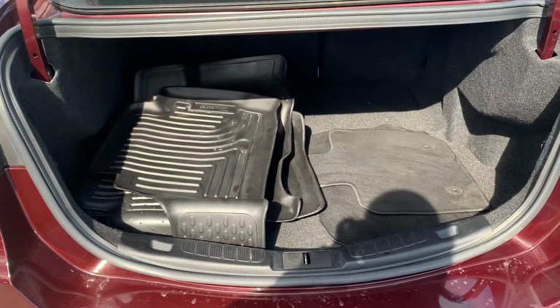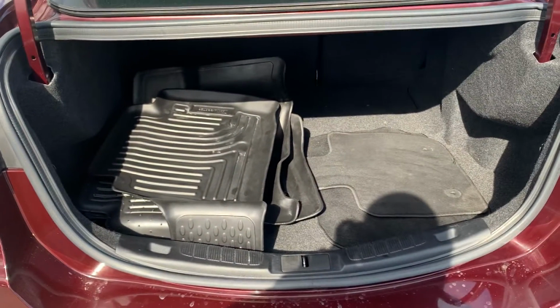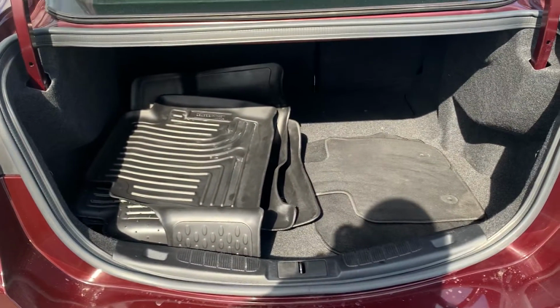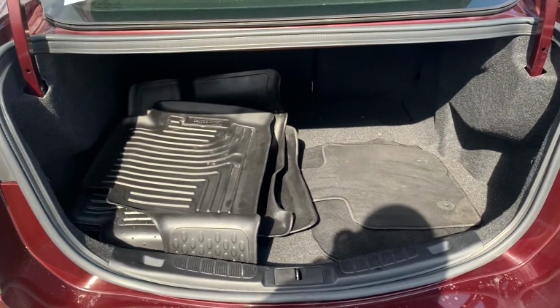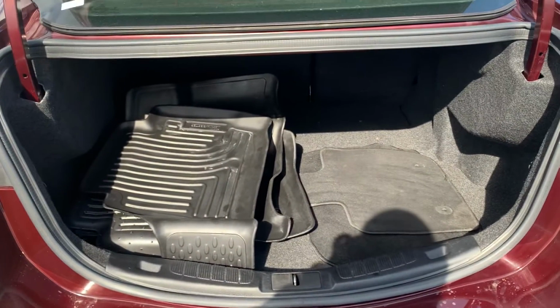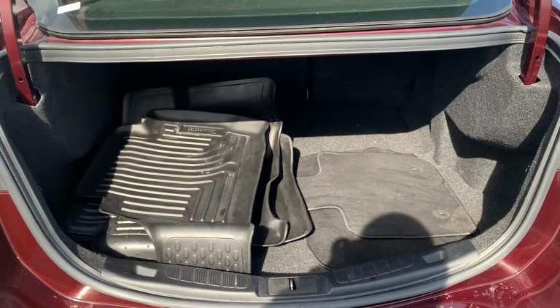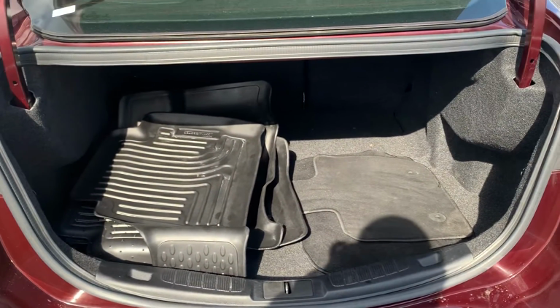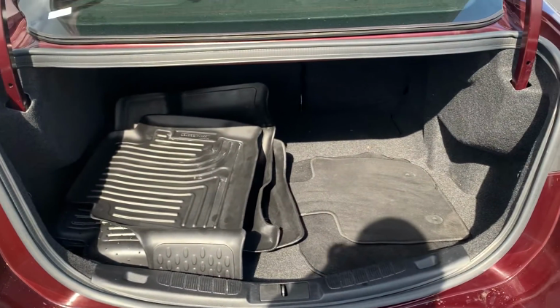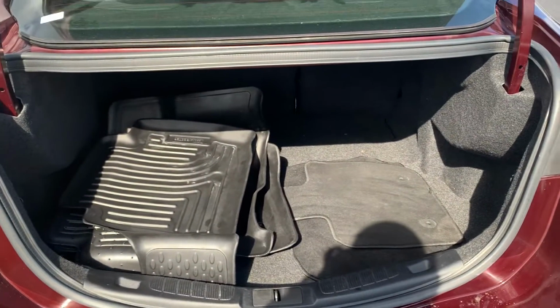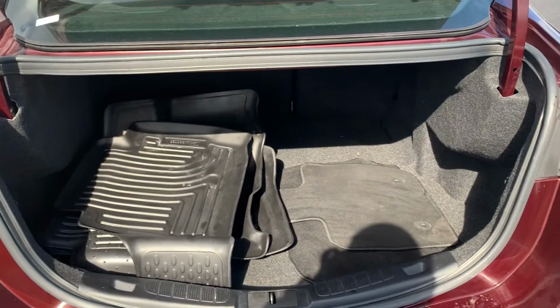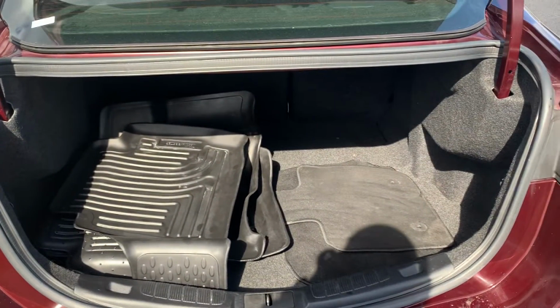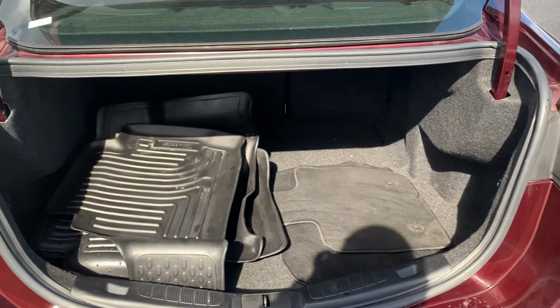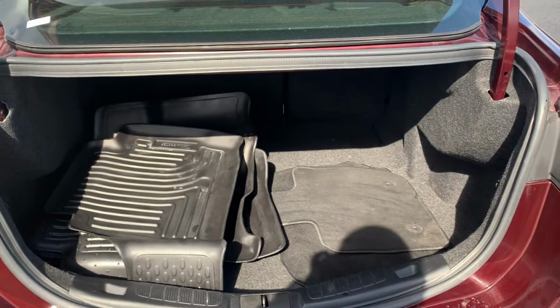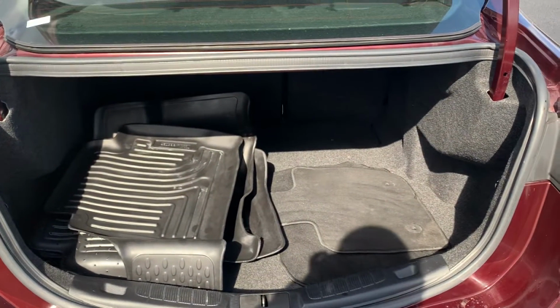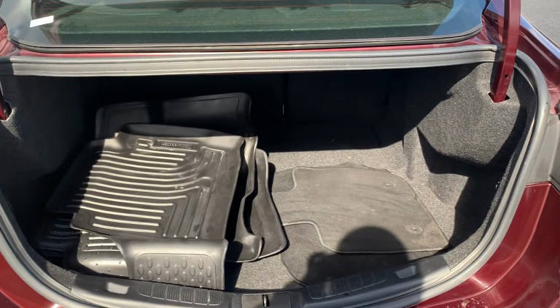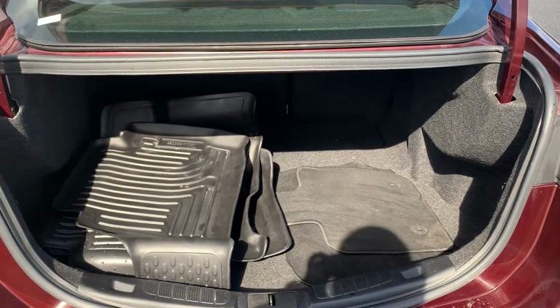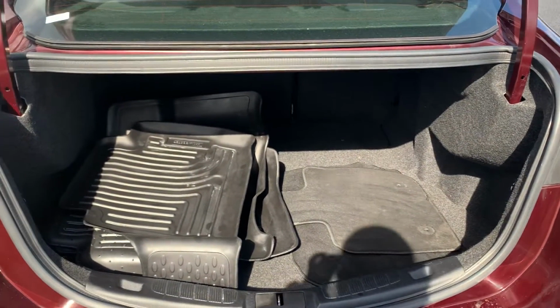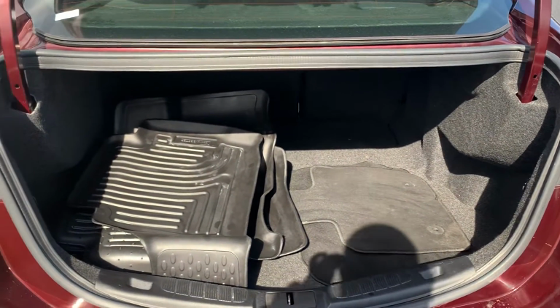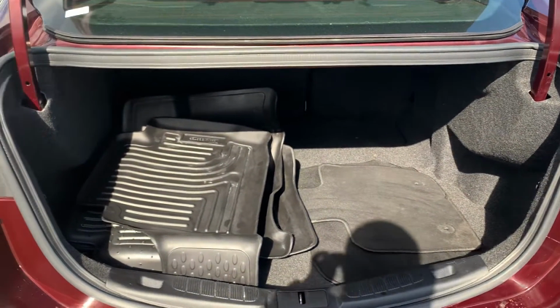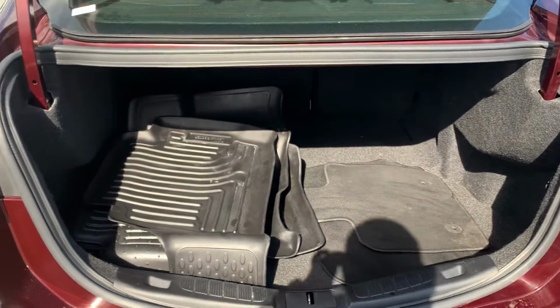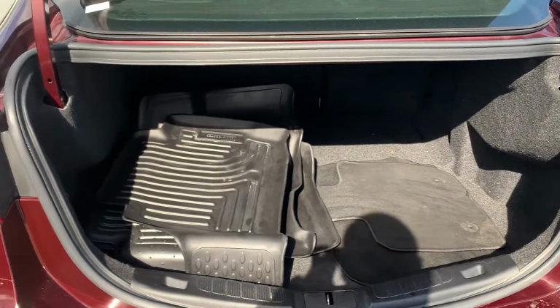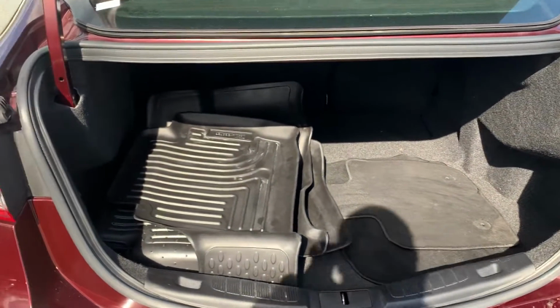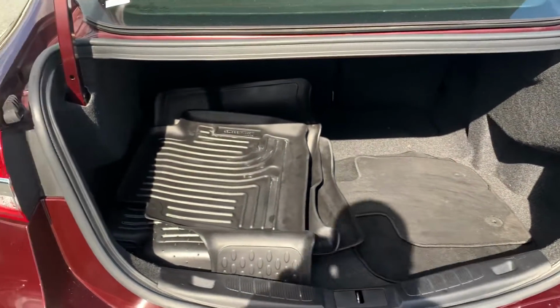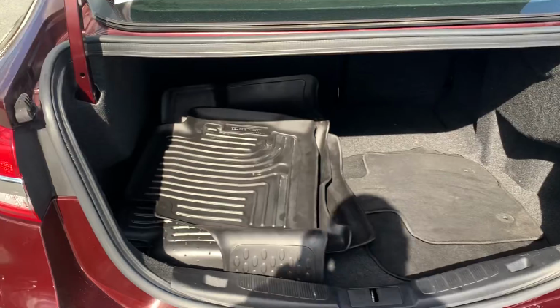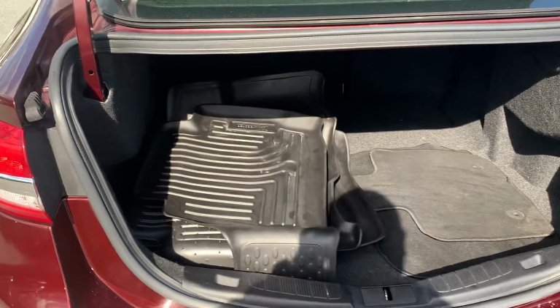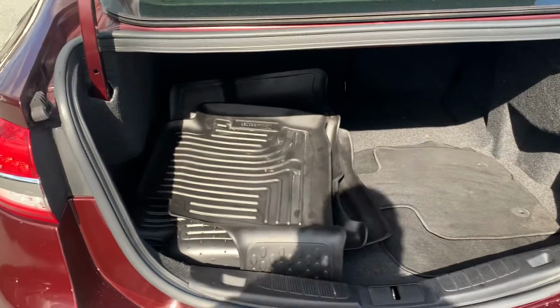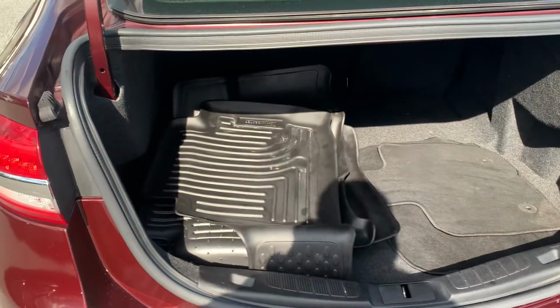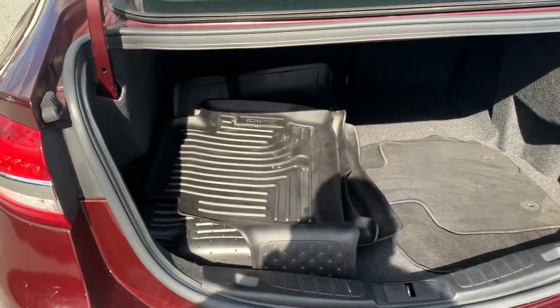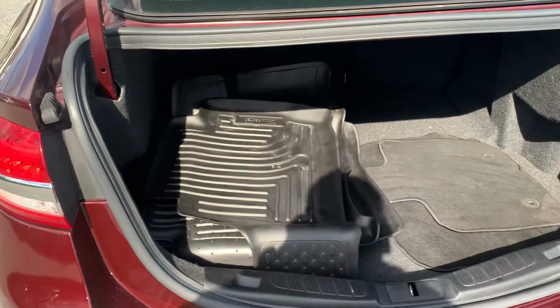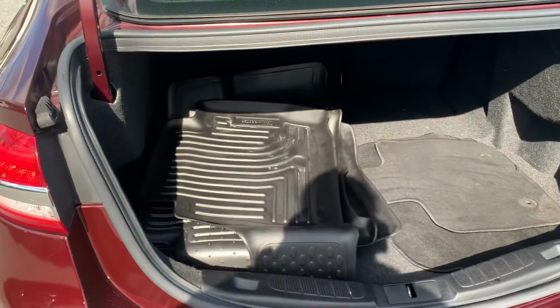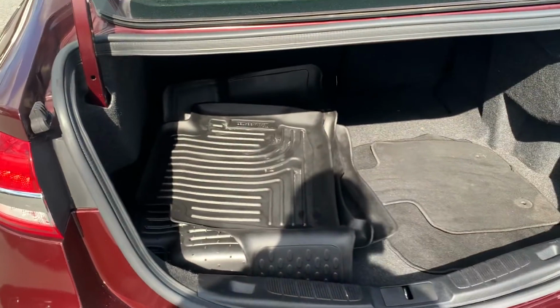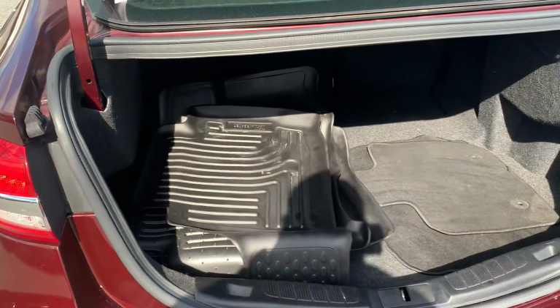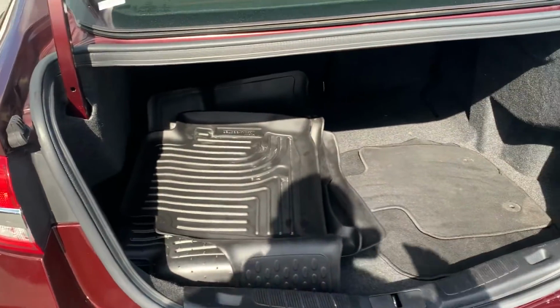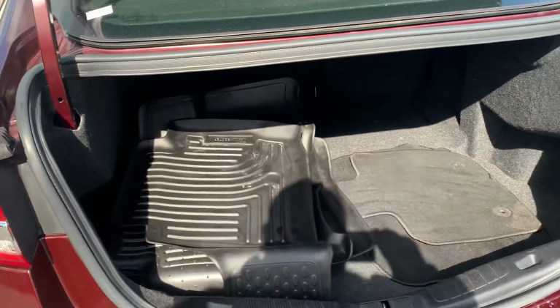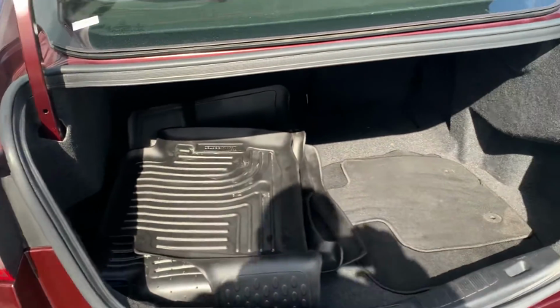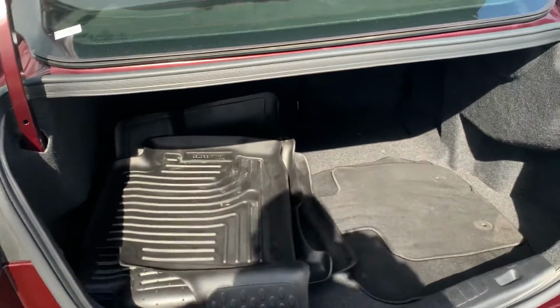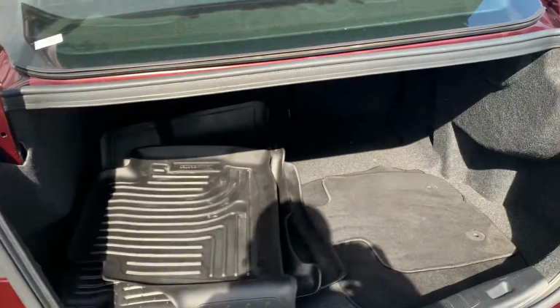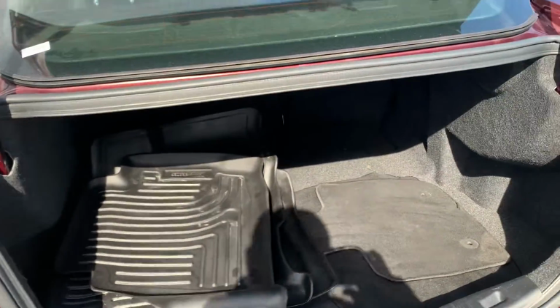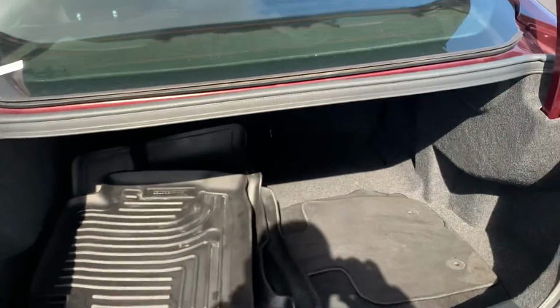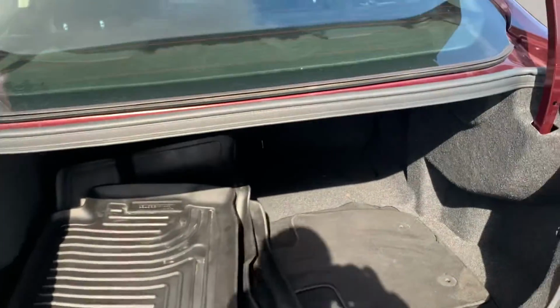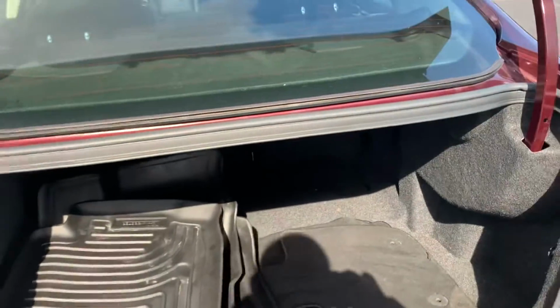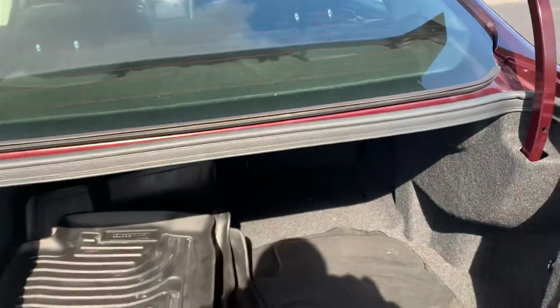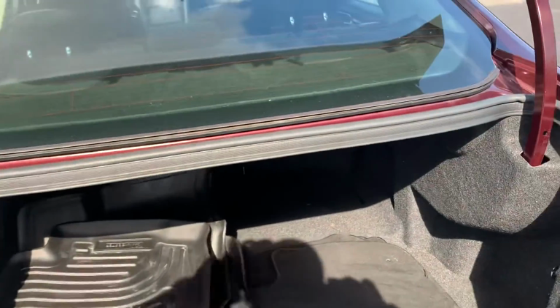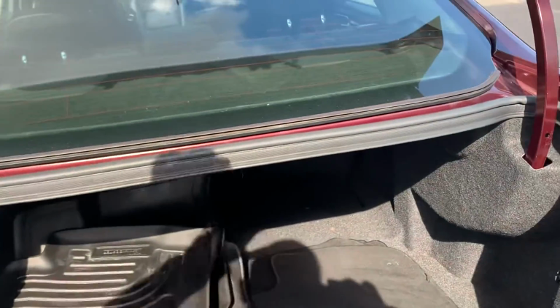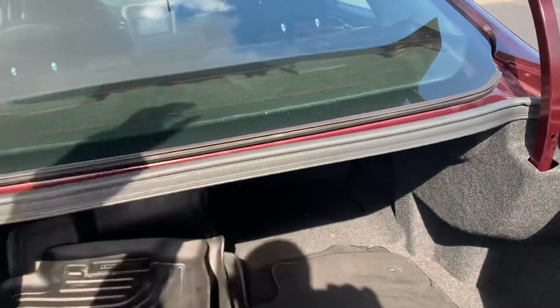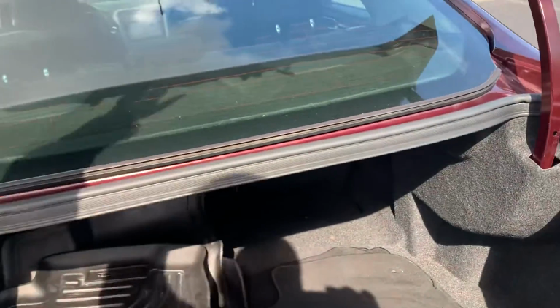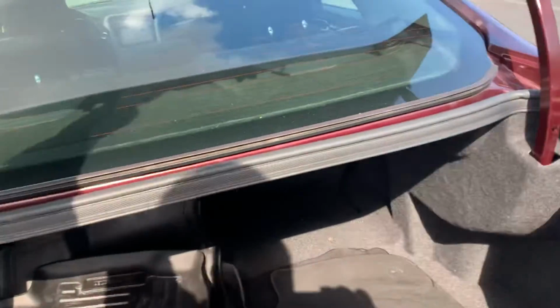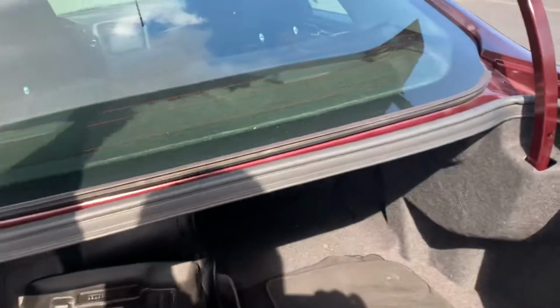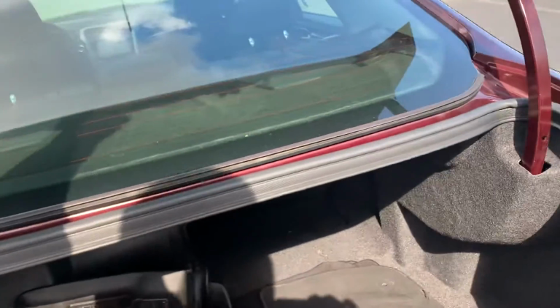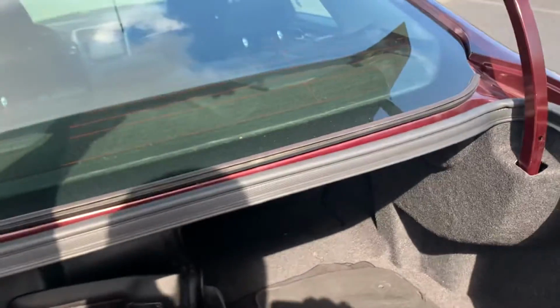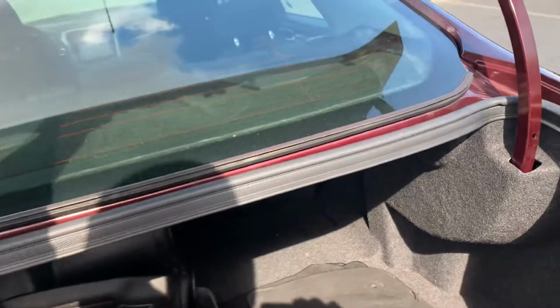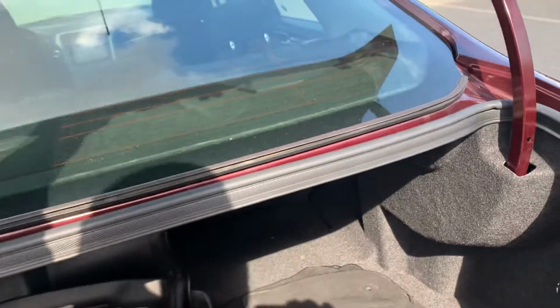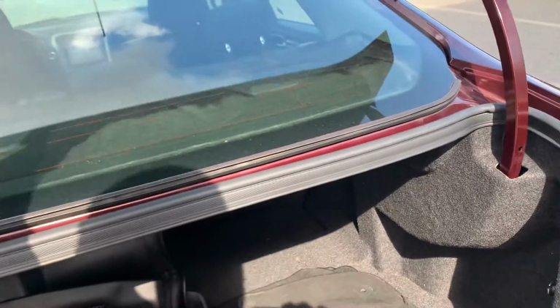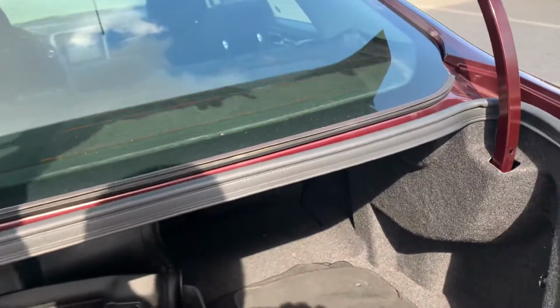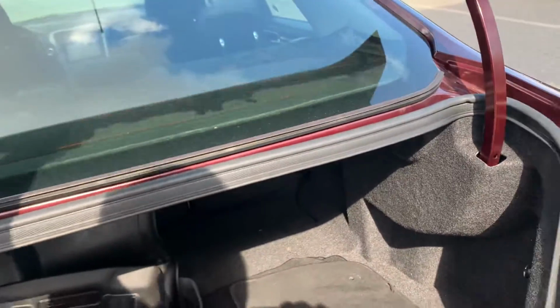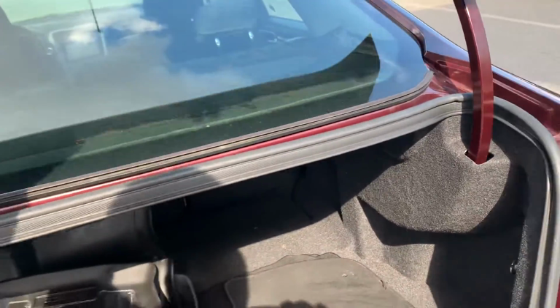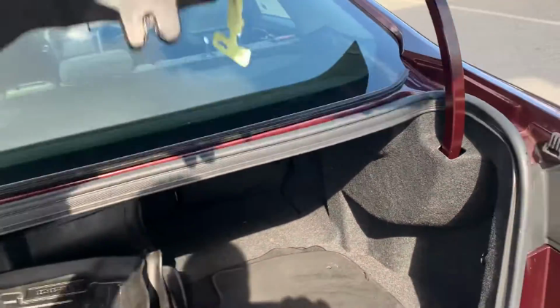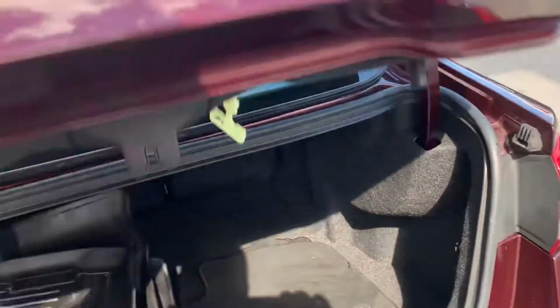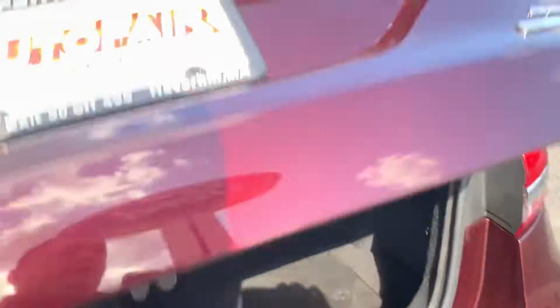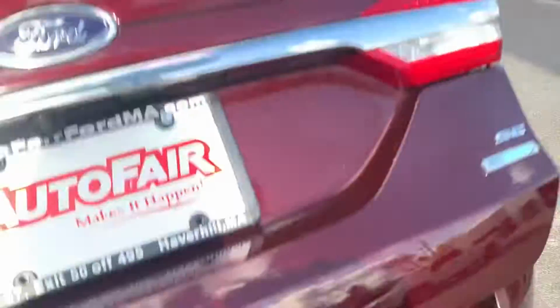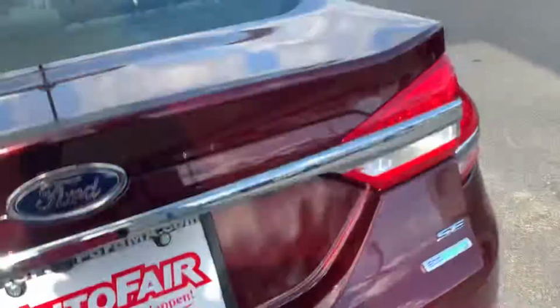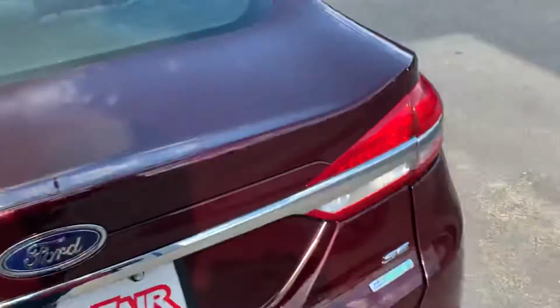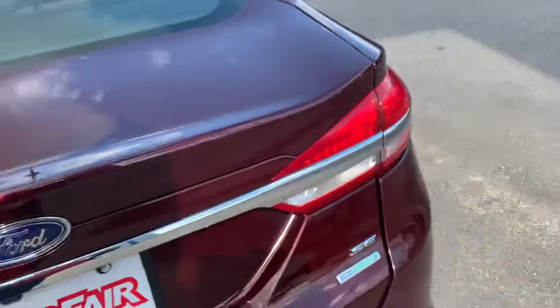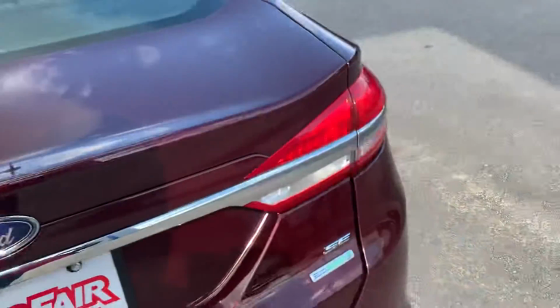Plenty of trunk space. Also does have the backup camera.